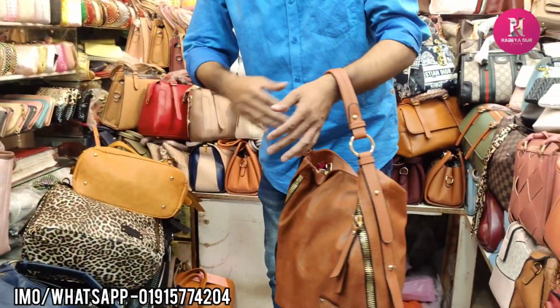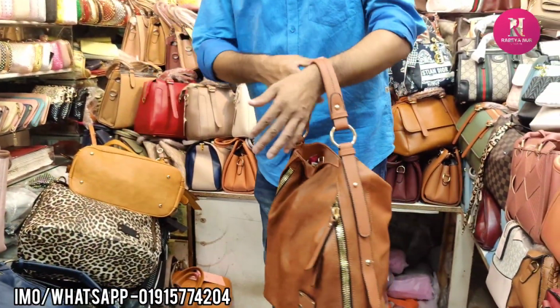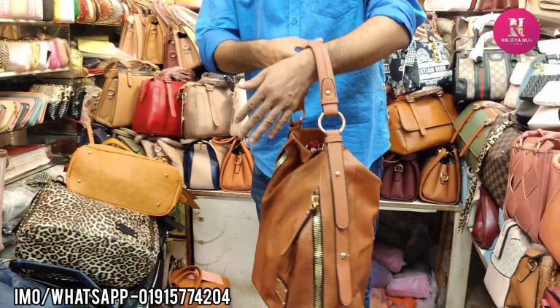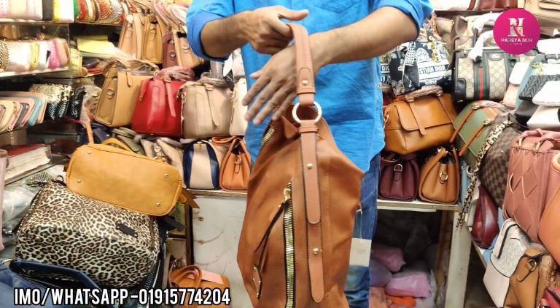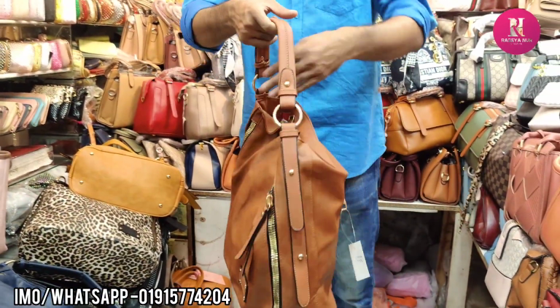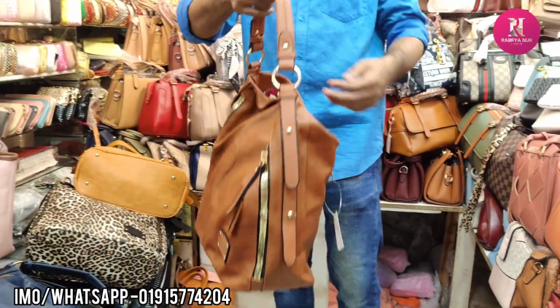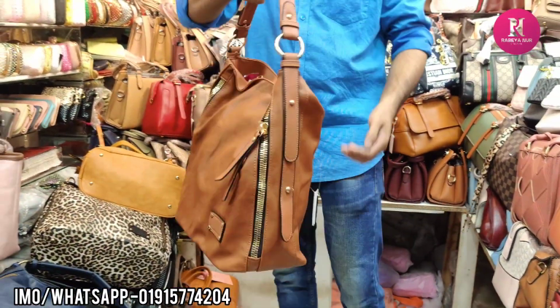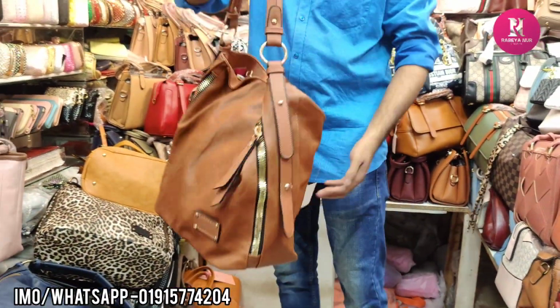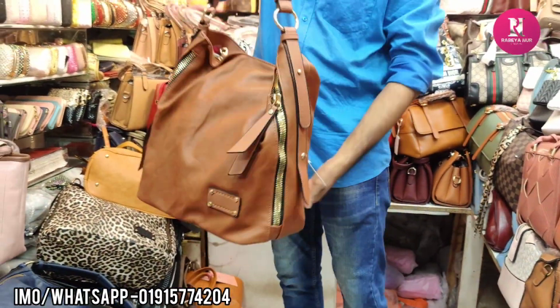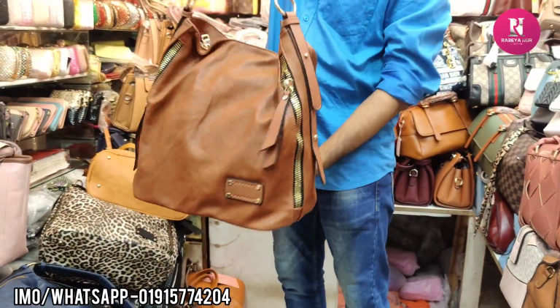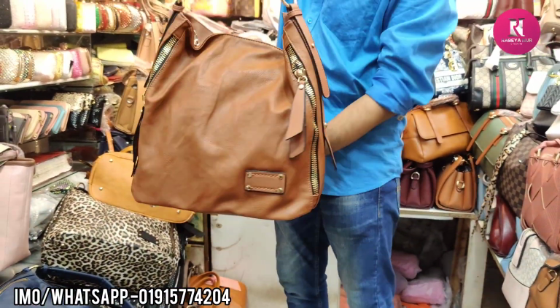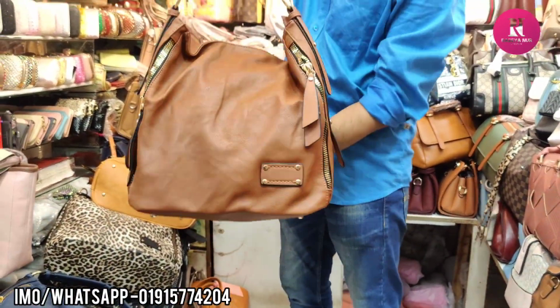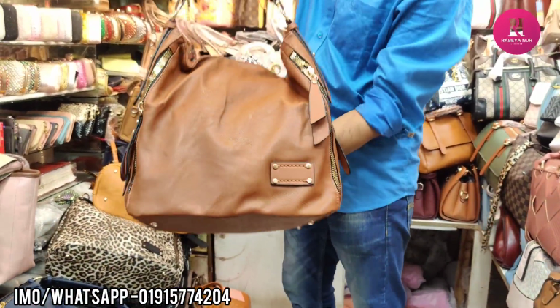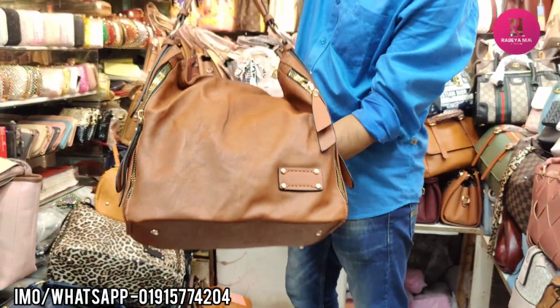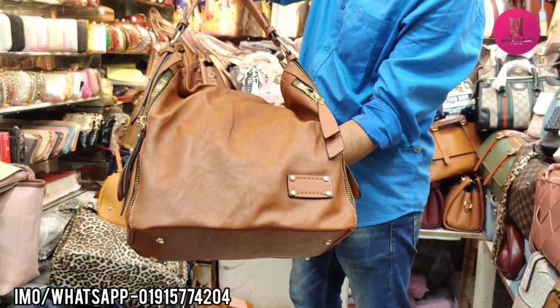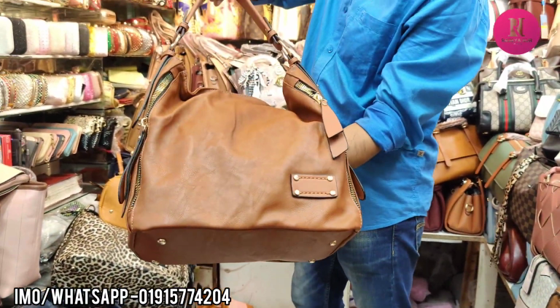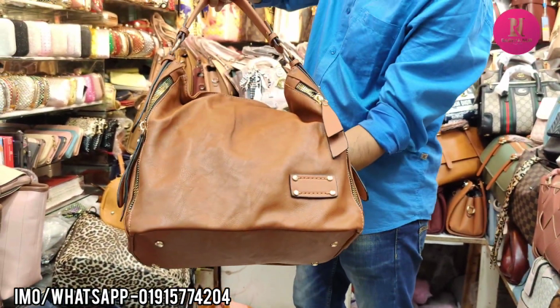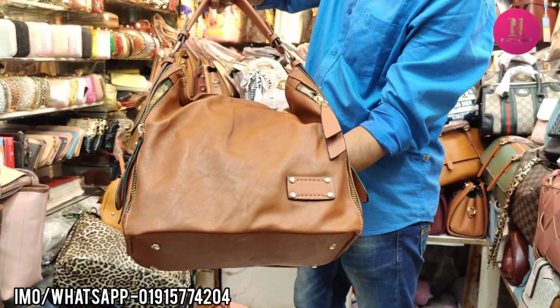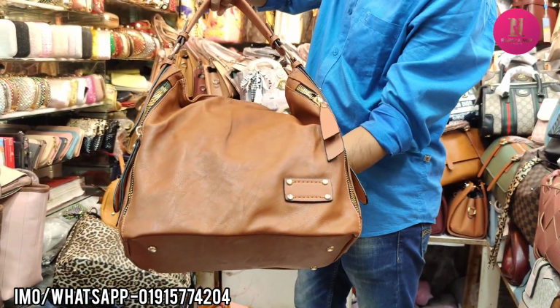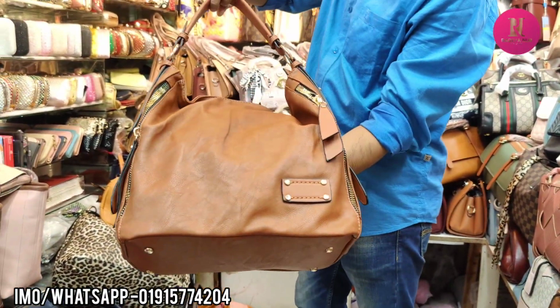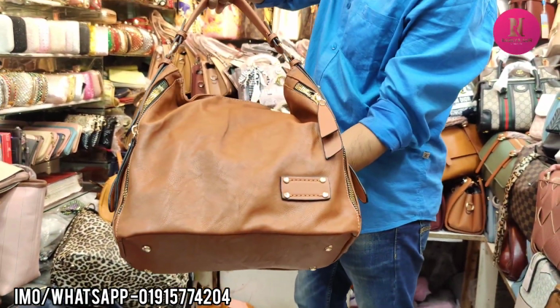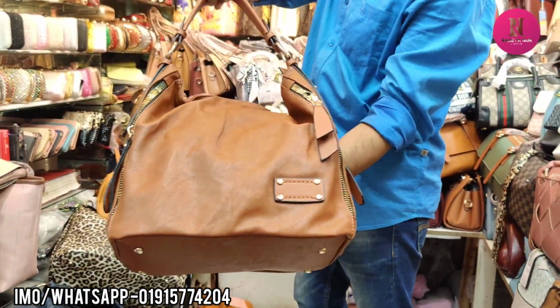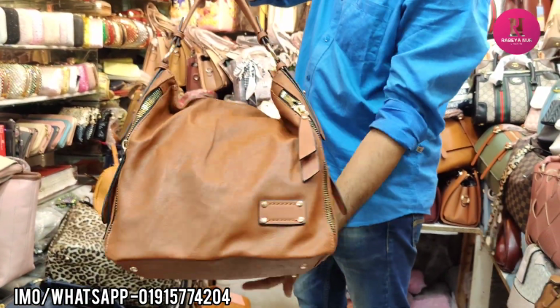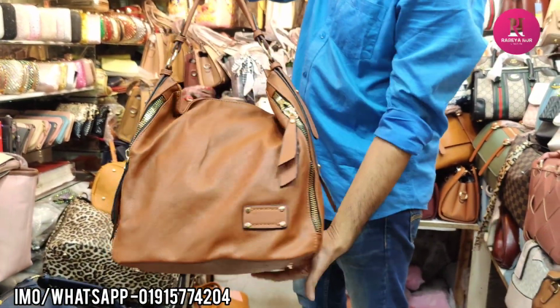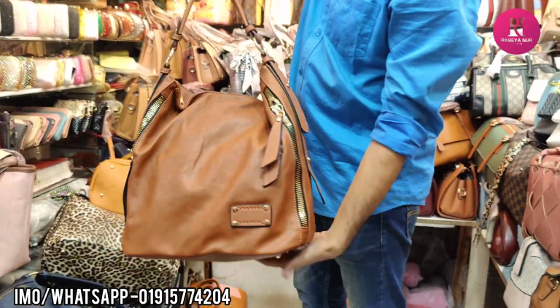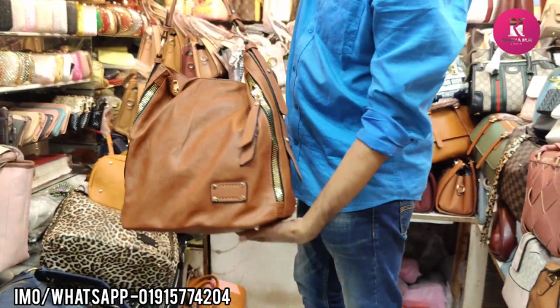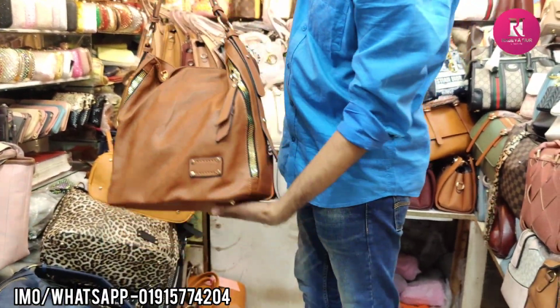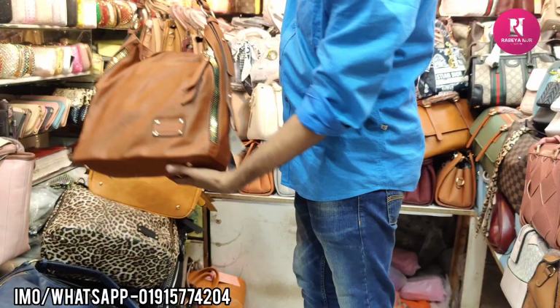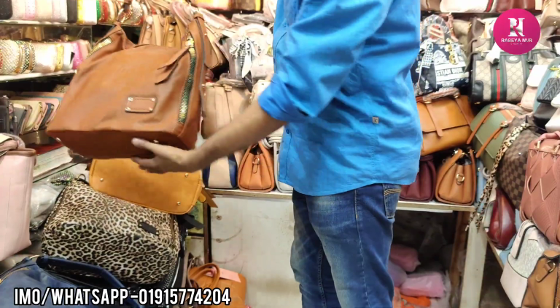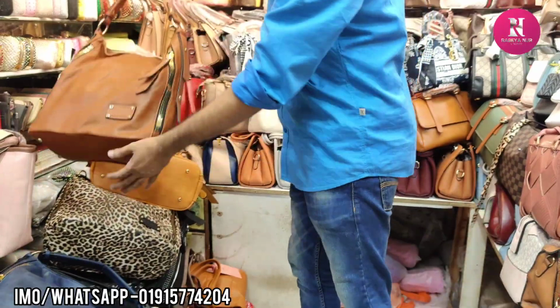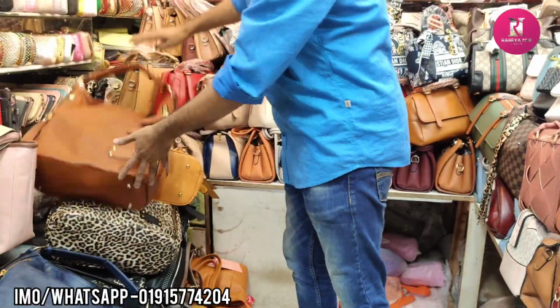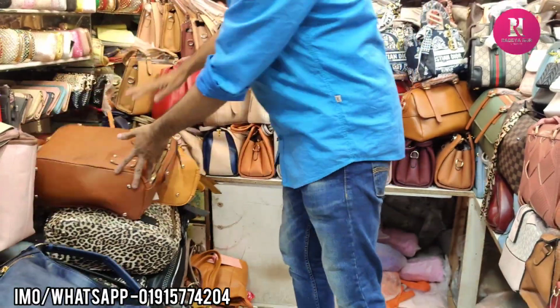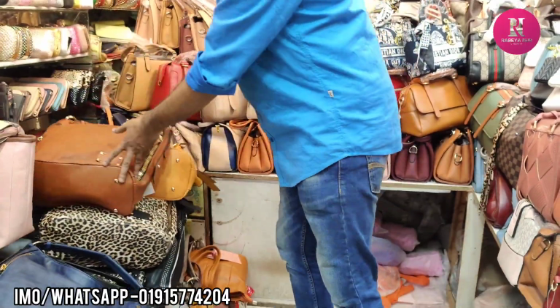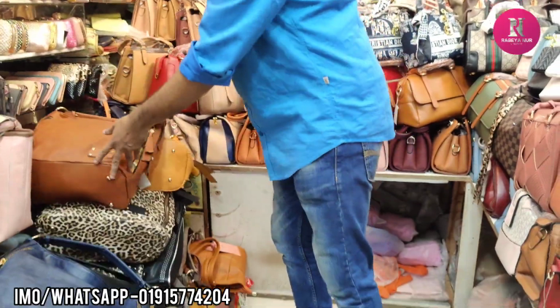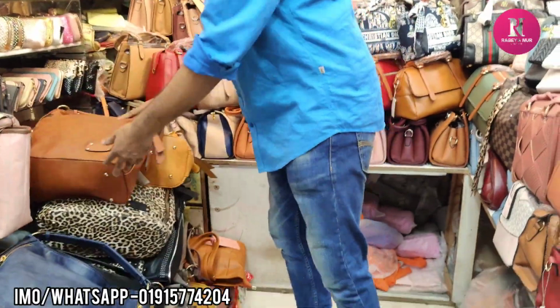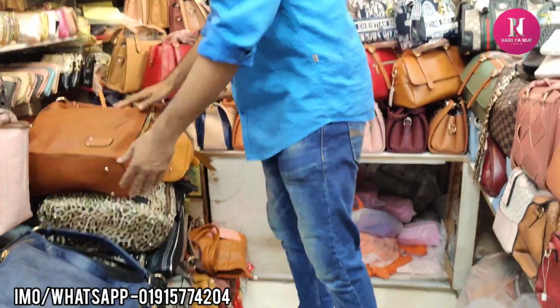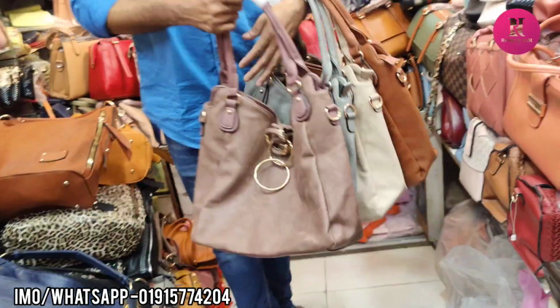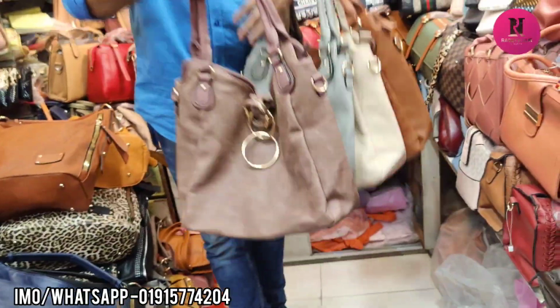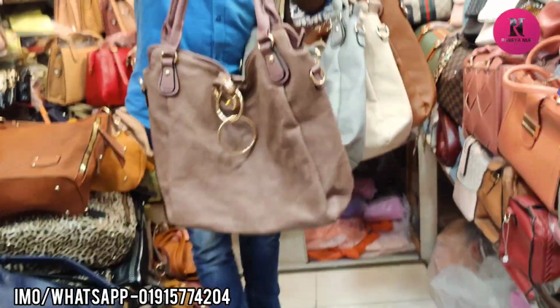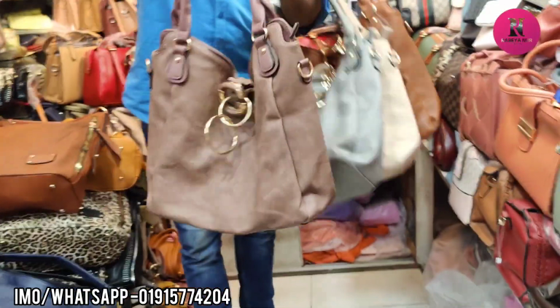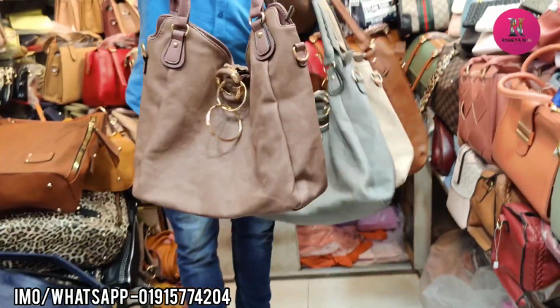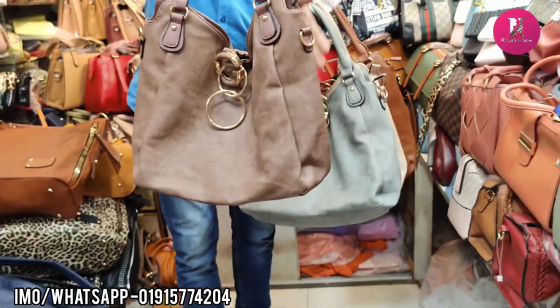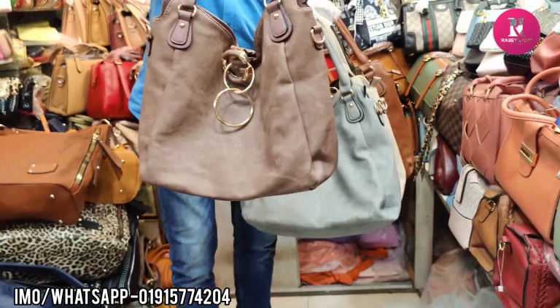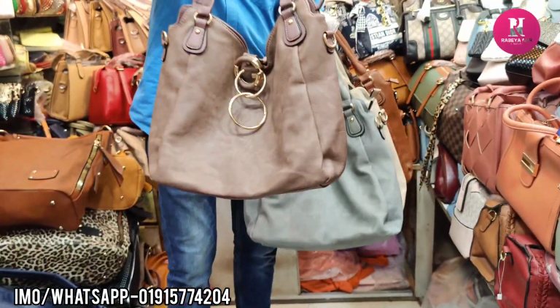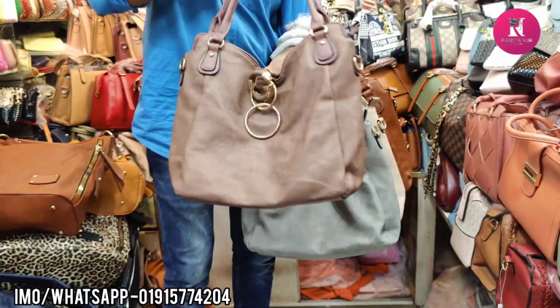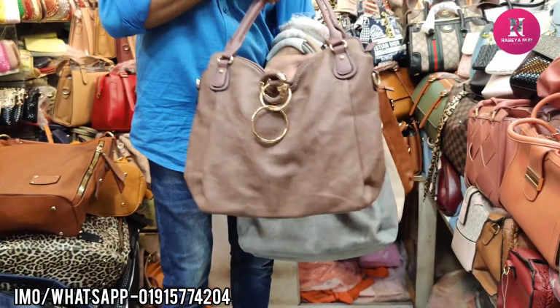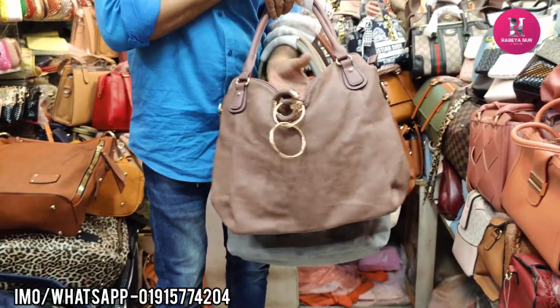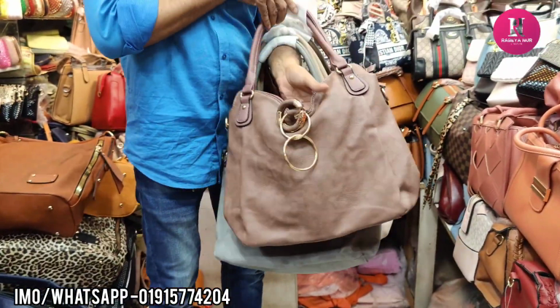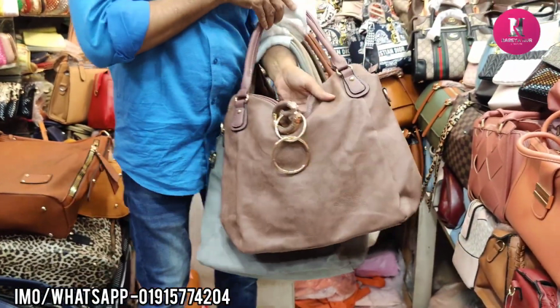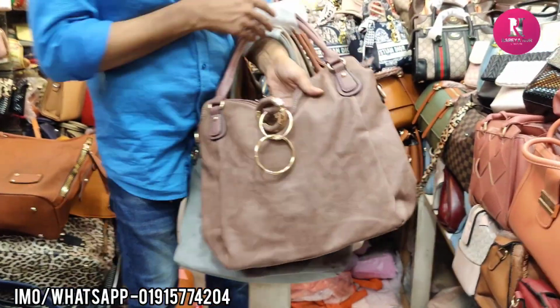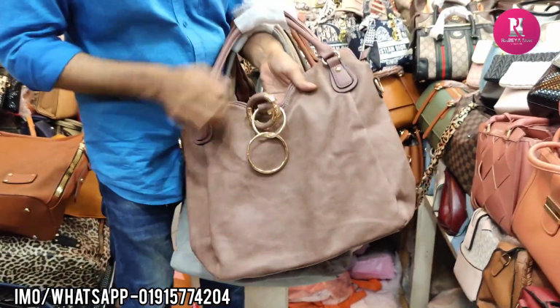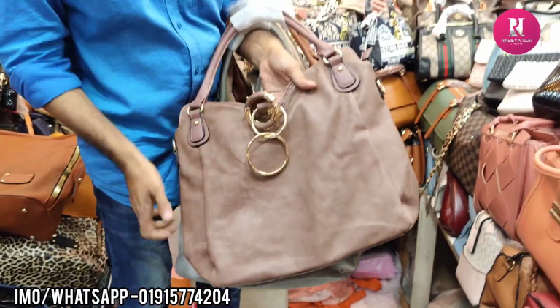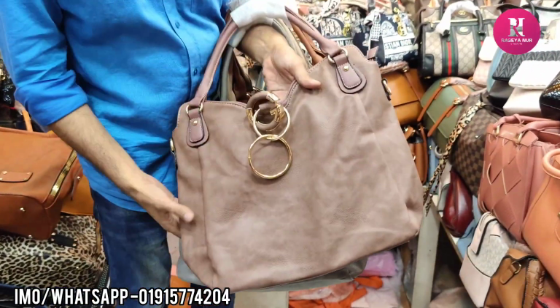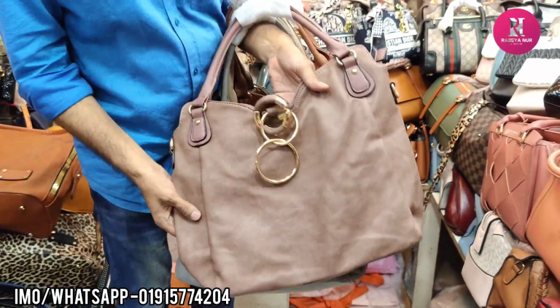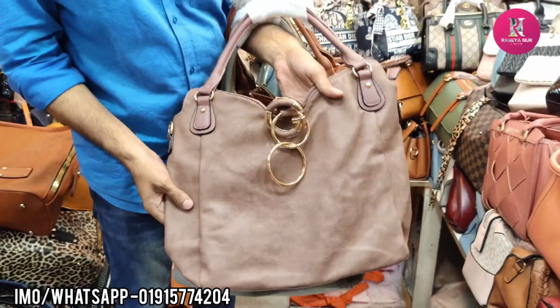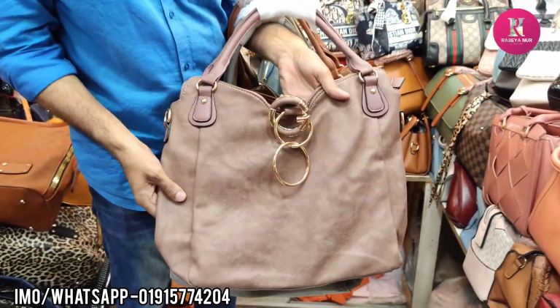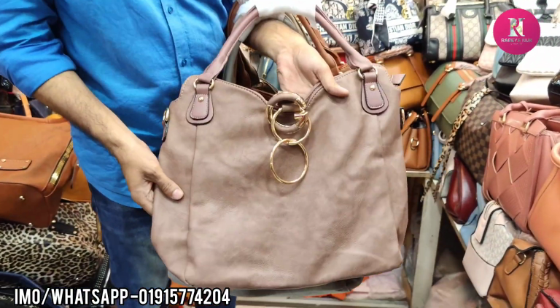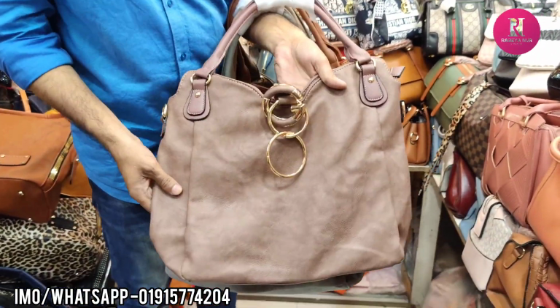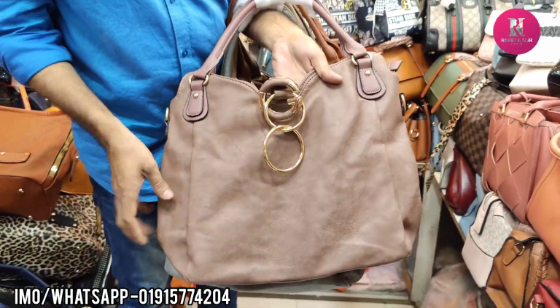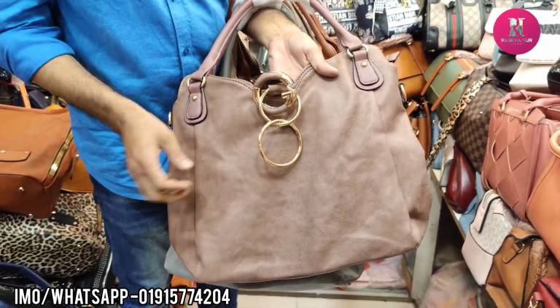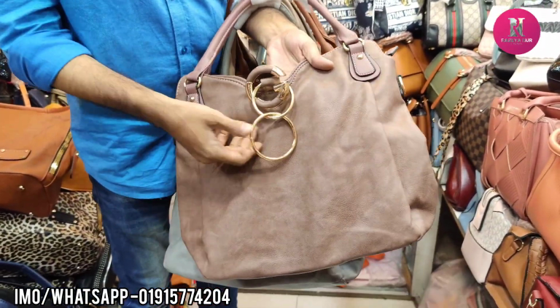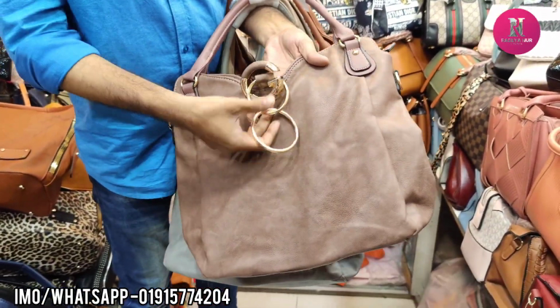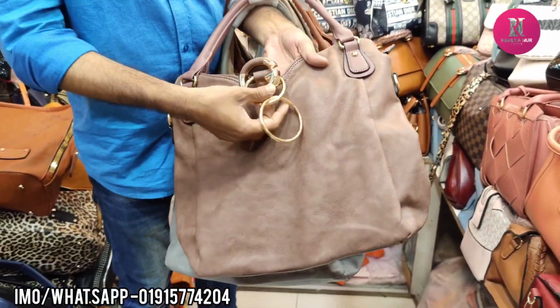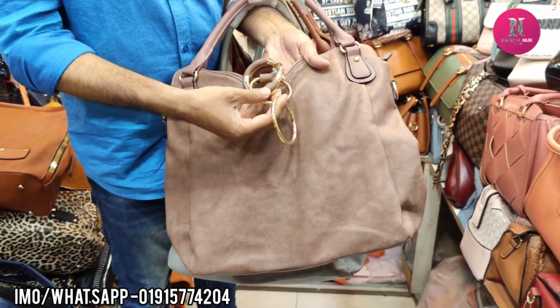Brown color, same price. Pastel is very beautiful, very nice.